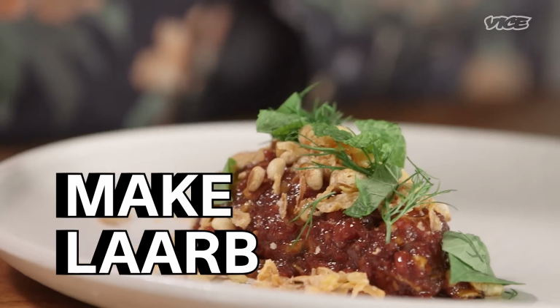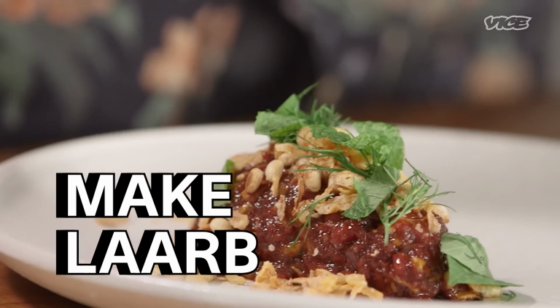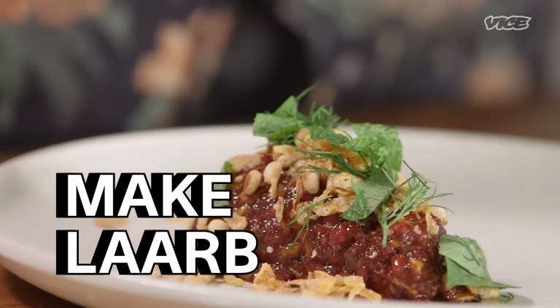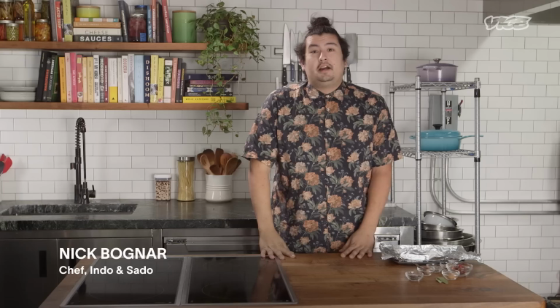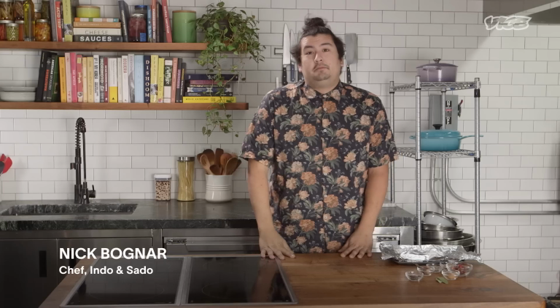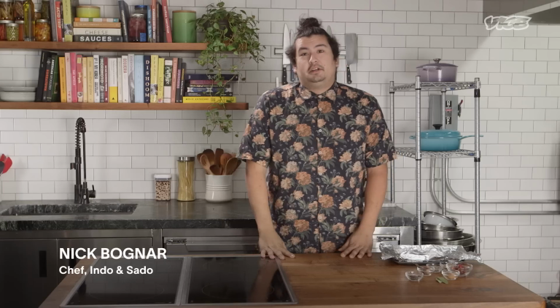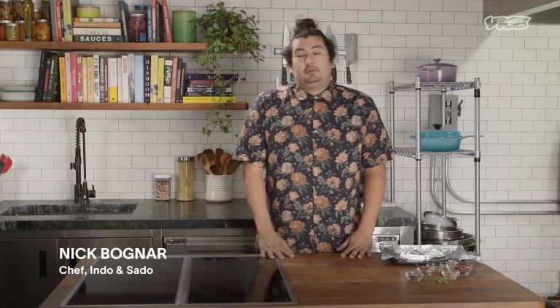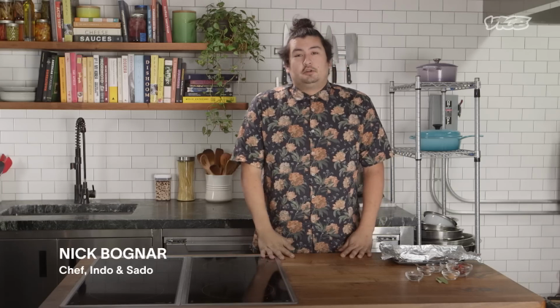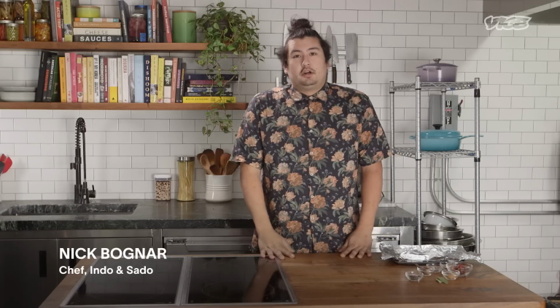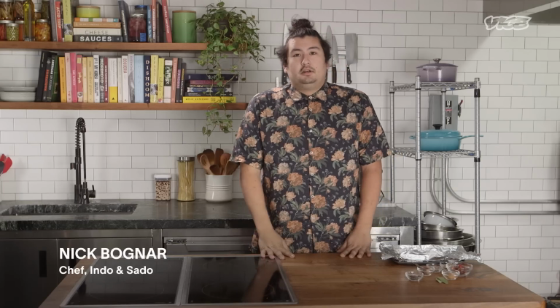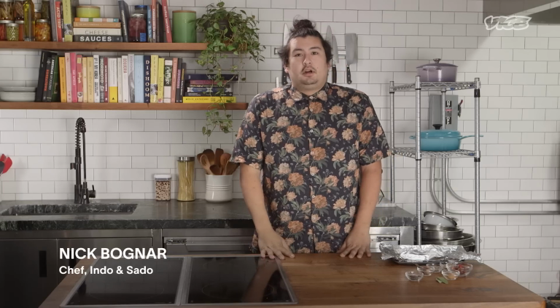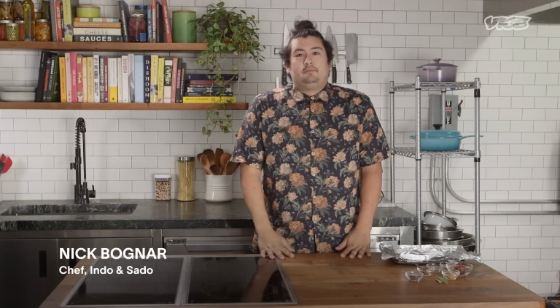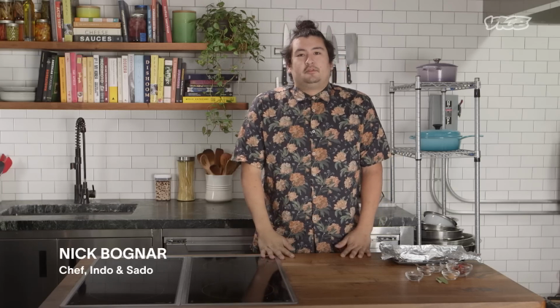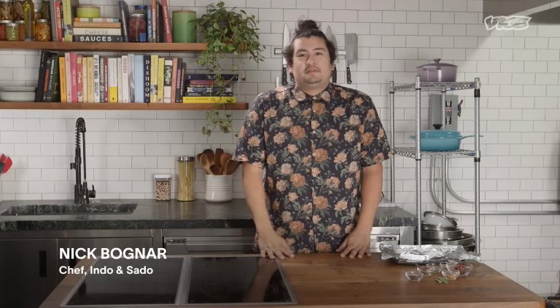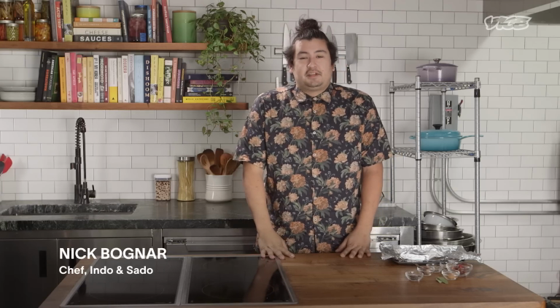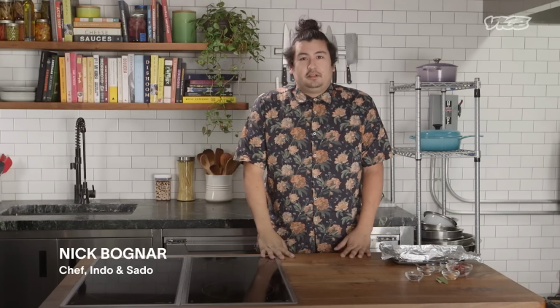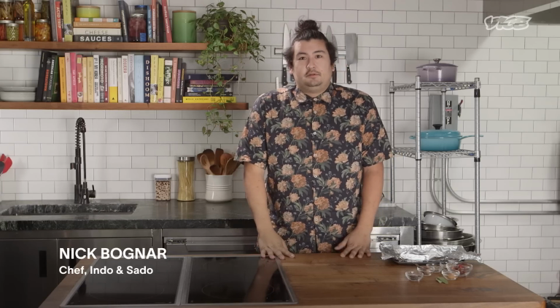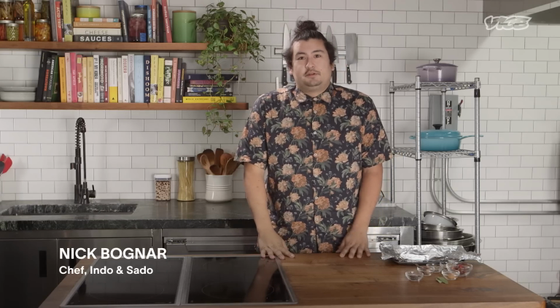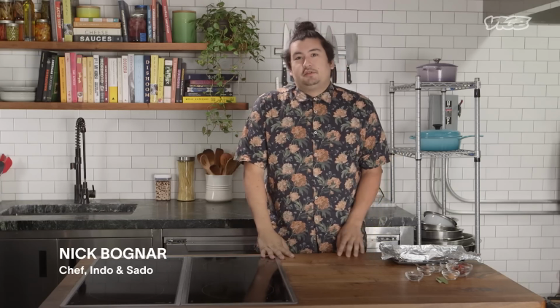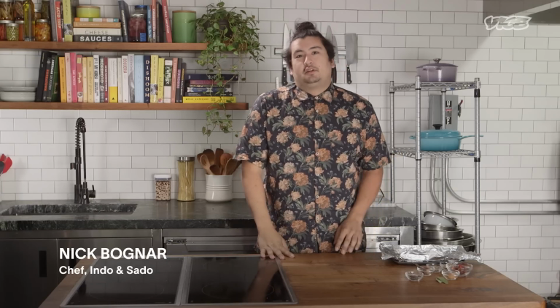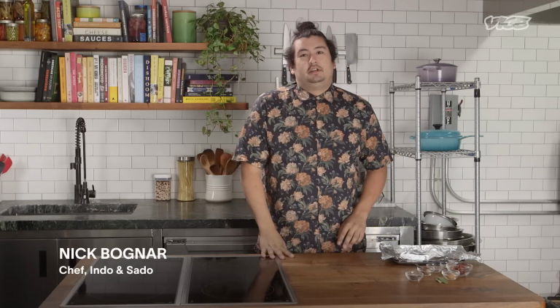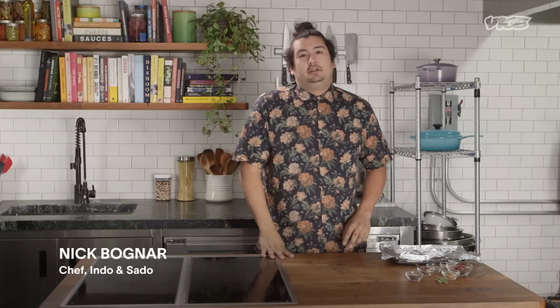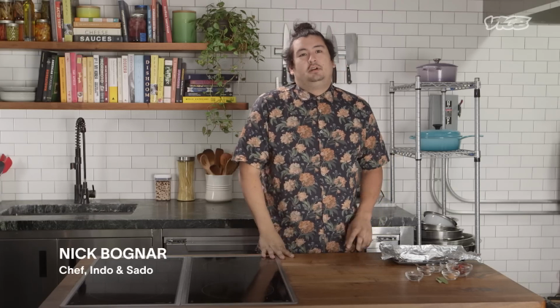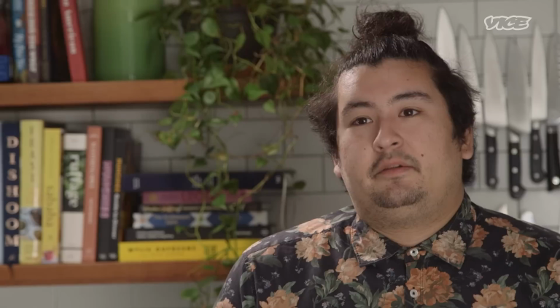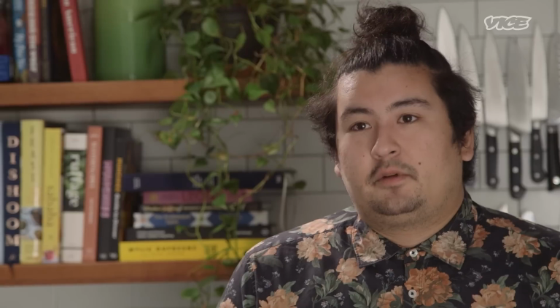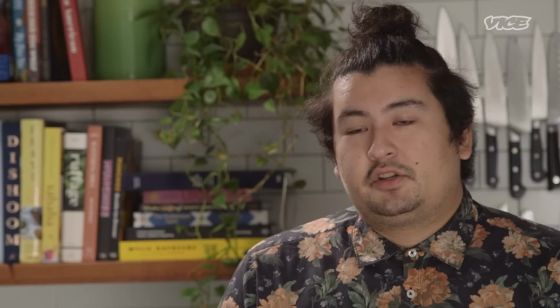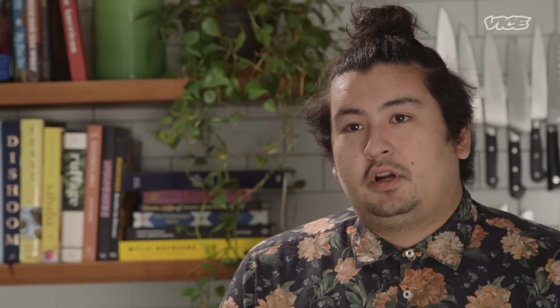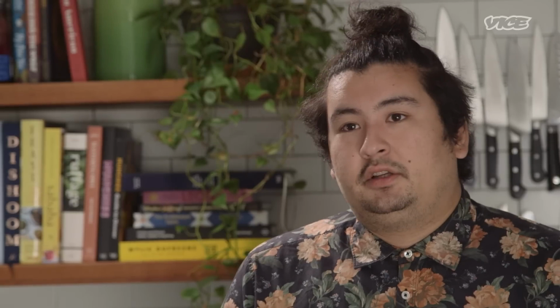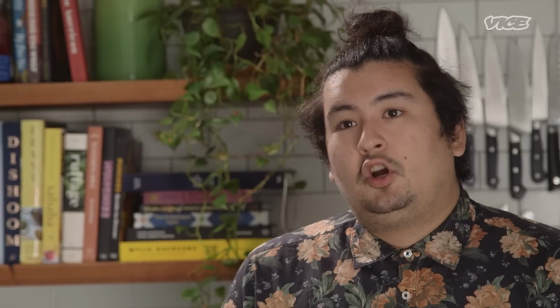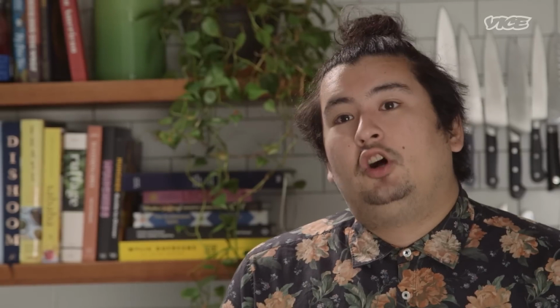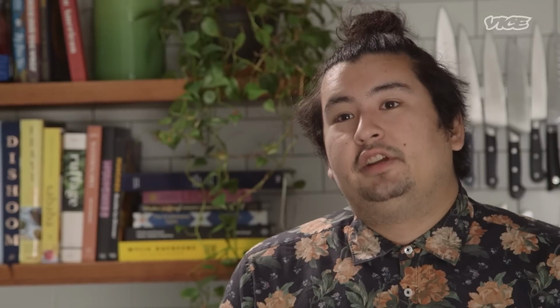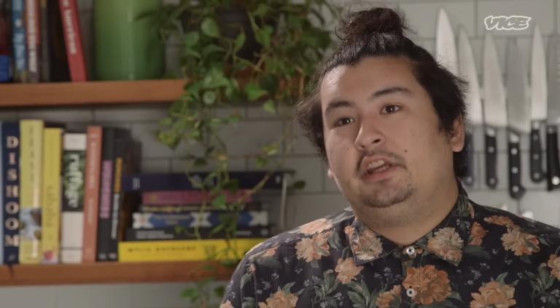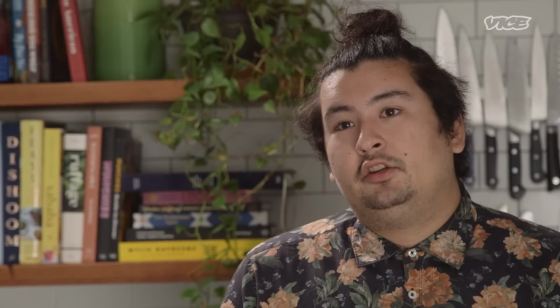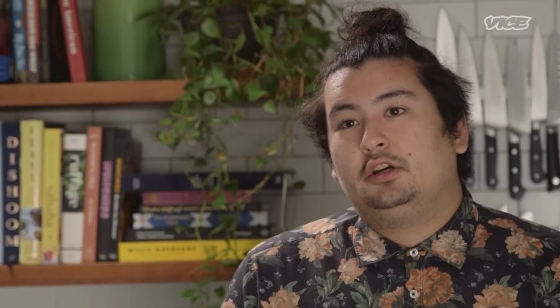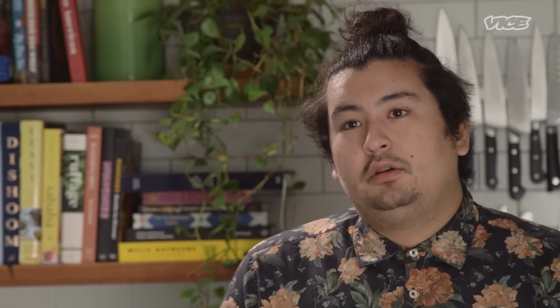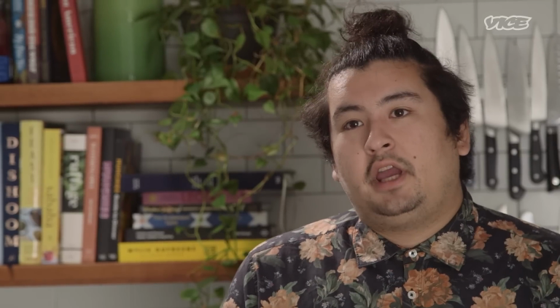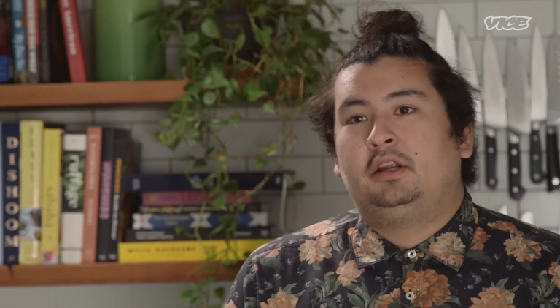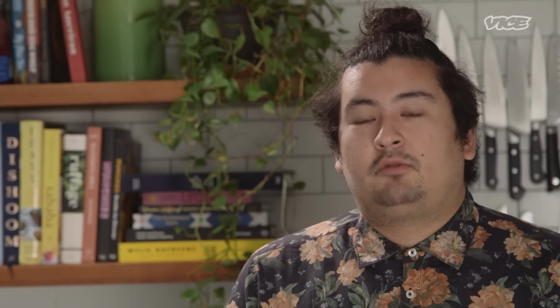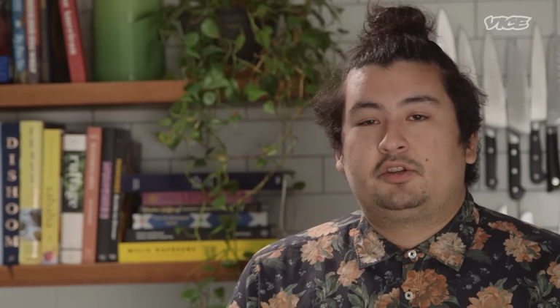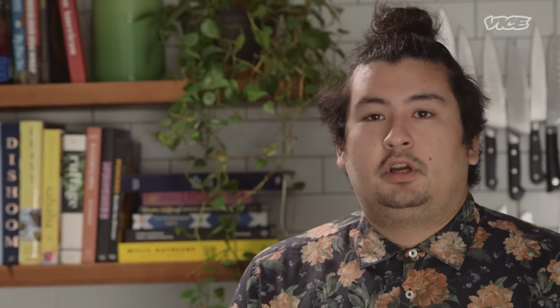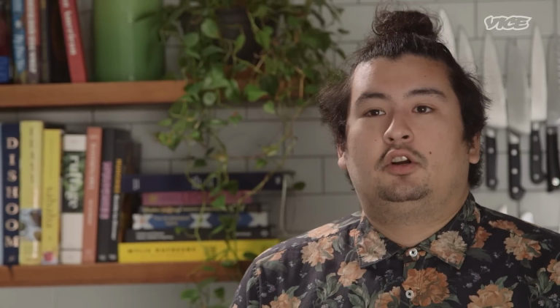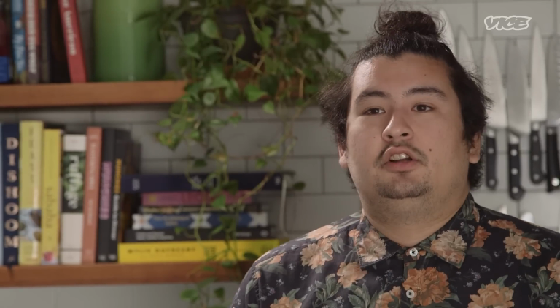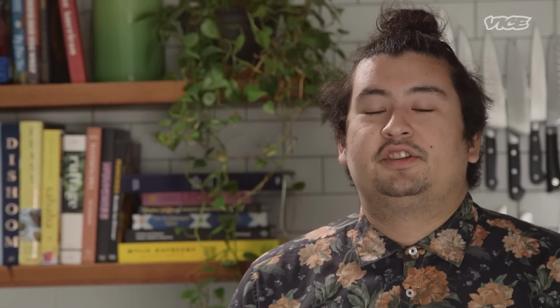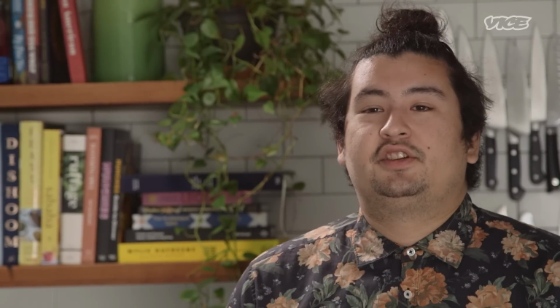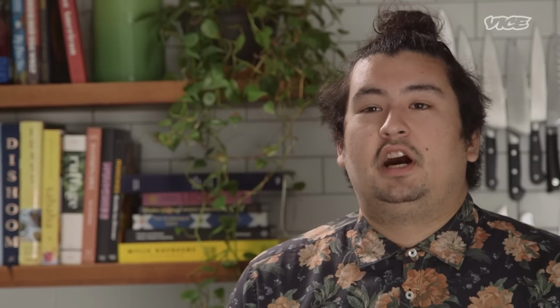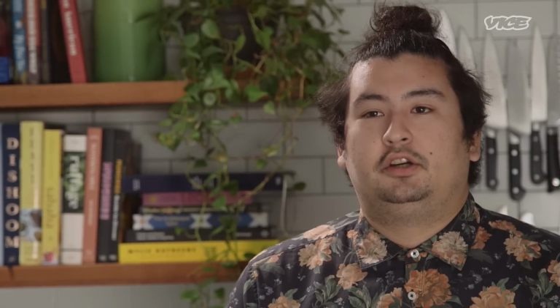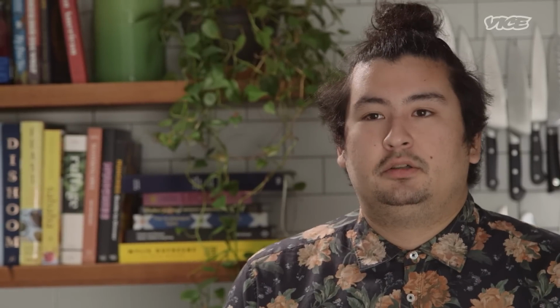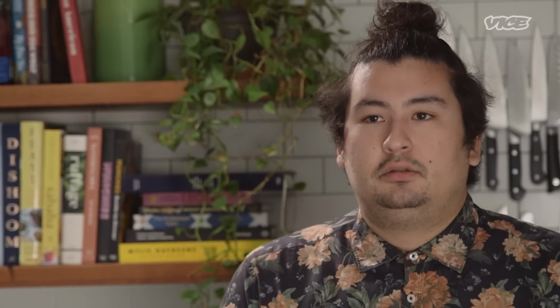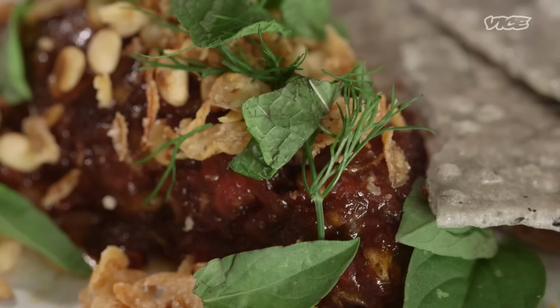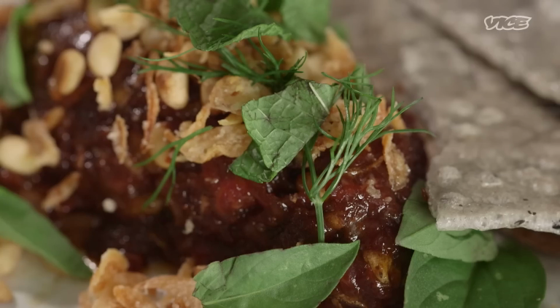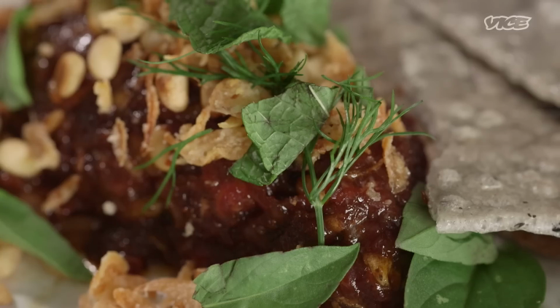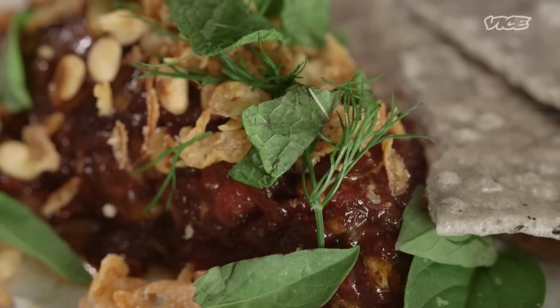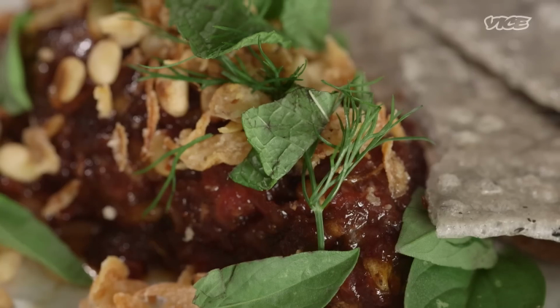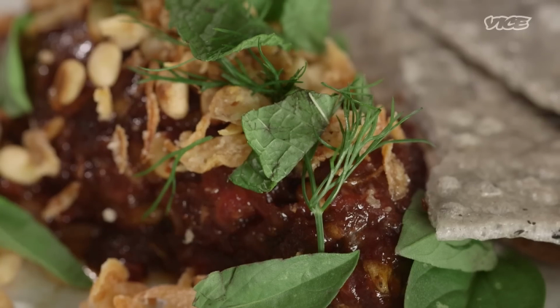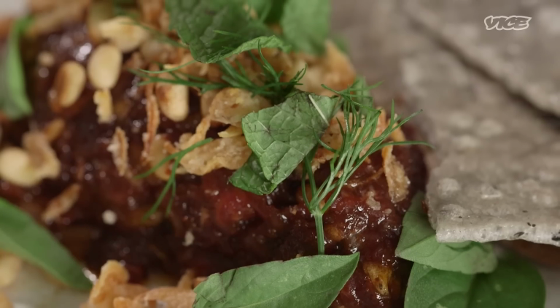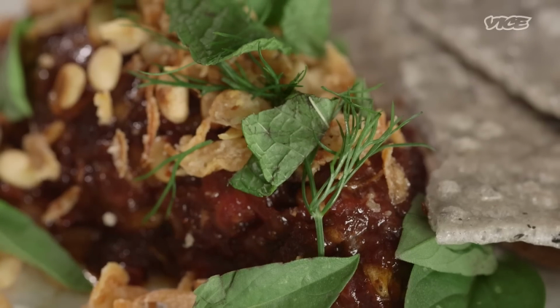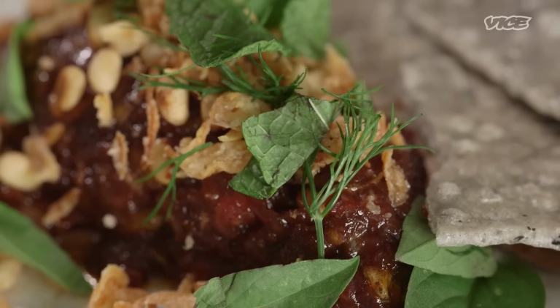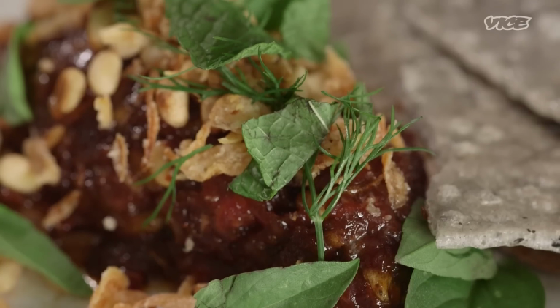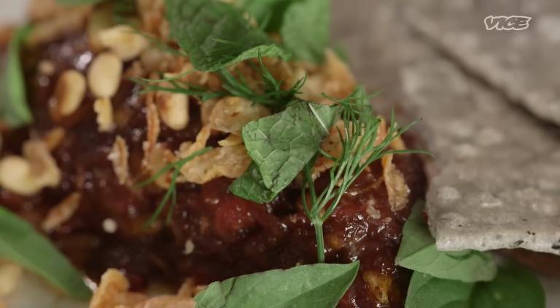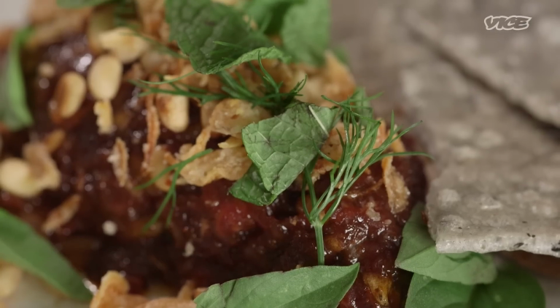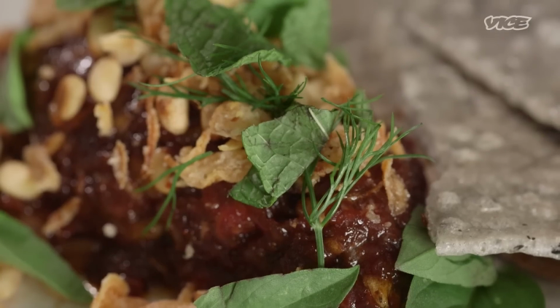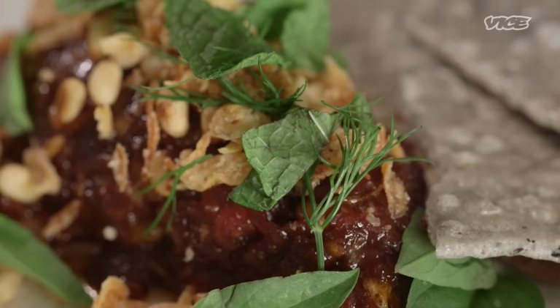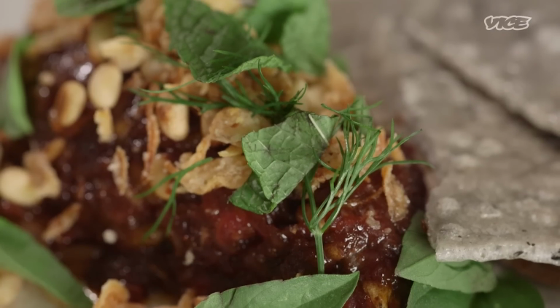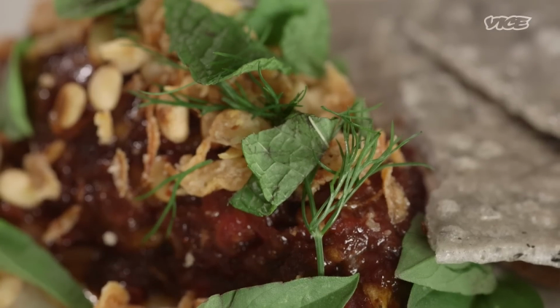Hi, I'm Nick Bognar. I'm from St. Louis, Missouri. I have a restaurant called Indo and a restaurant called Sado.